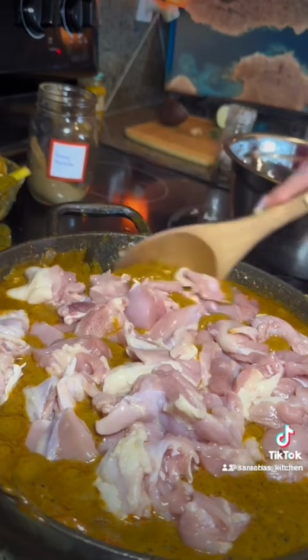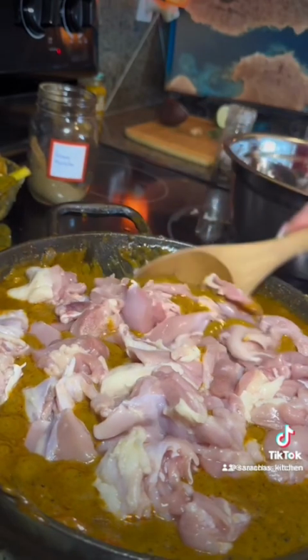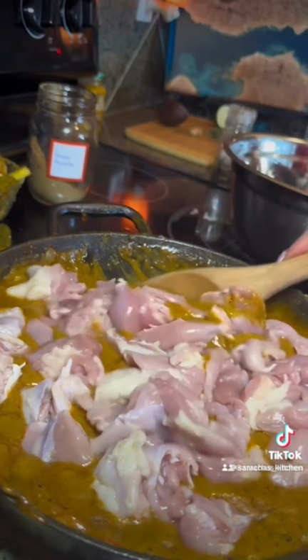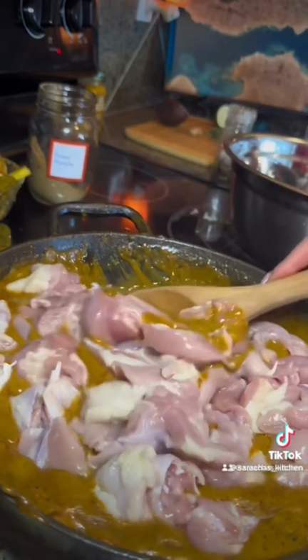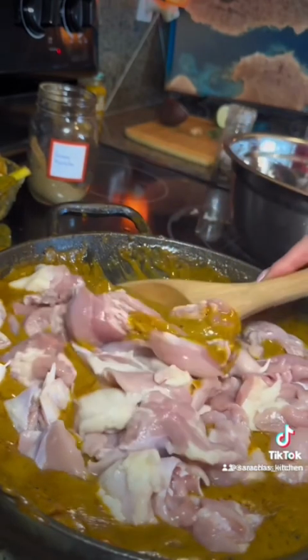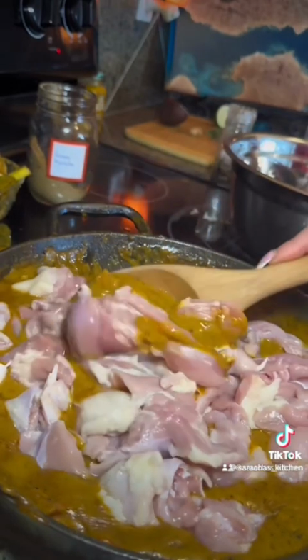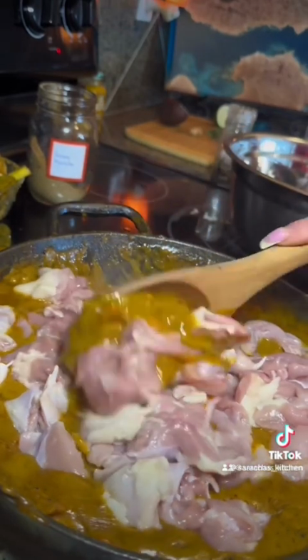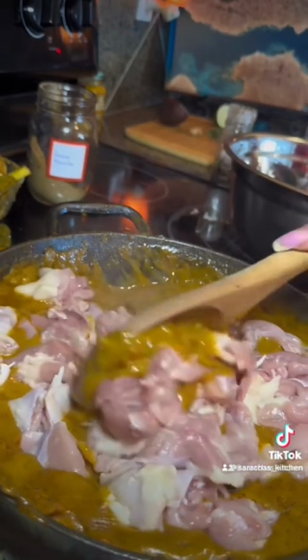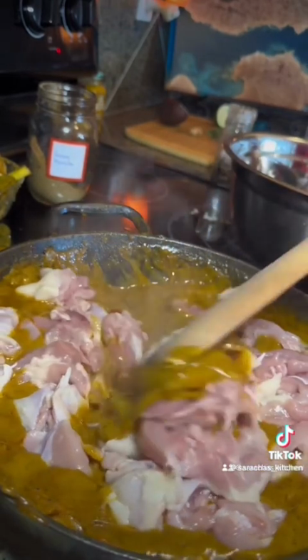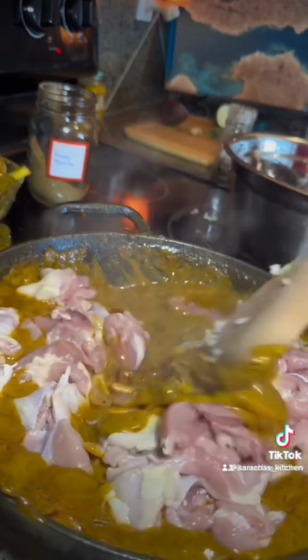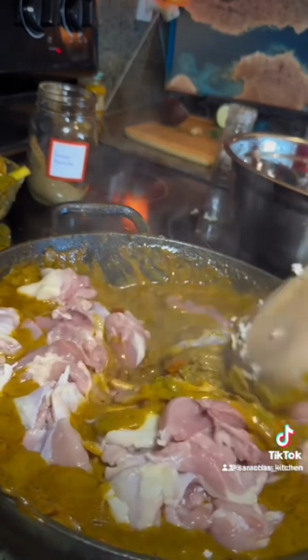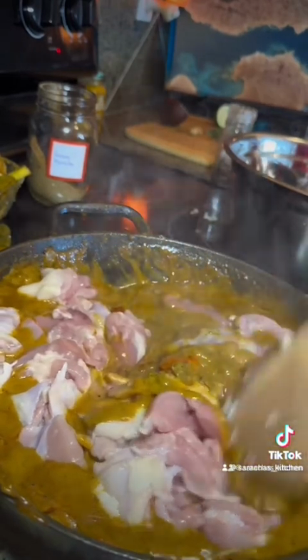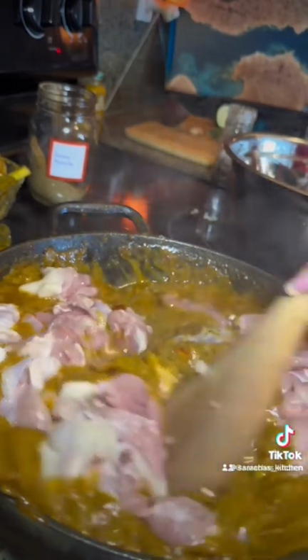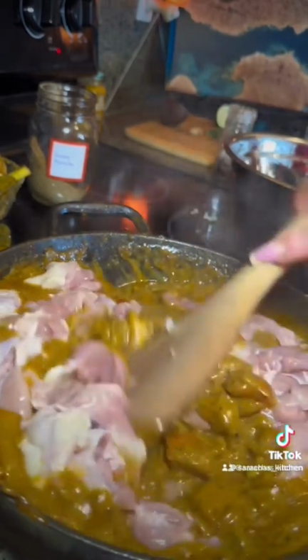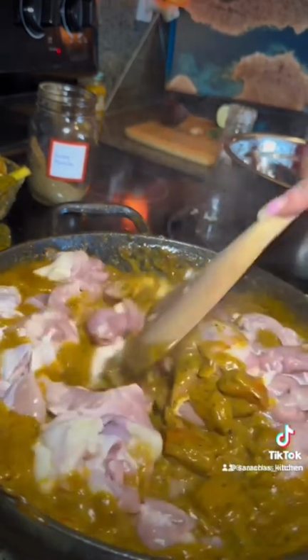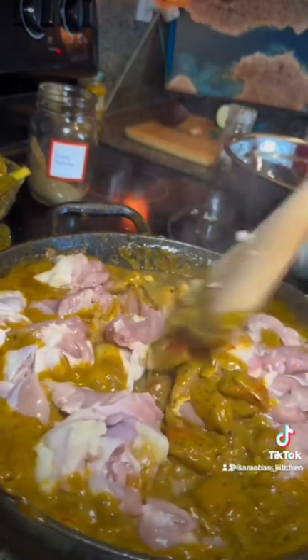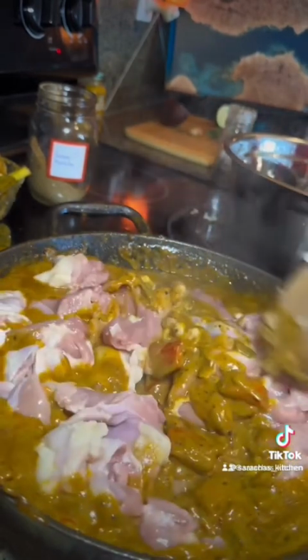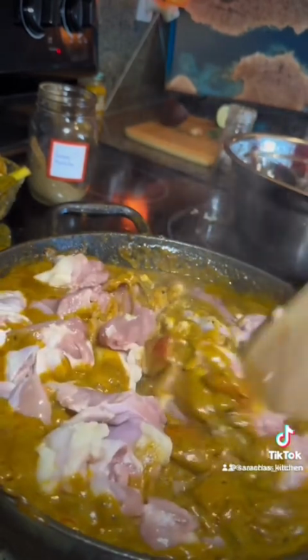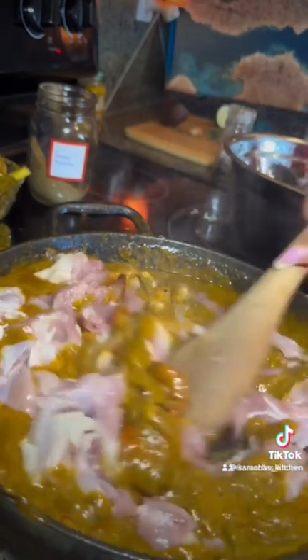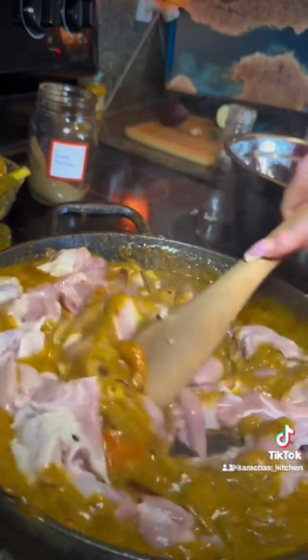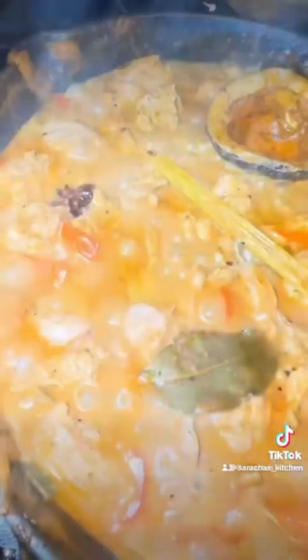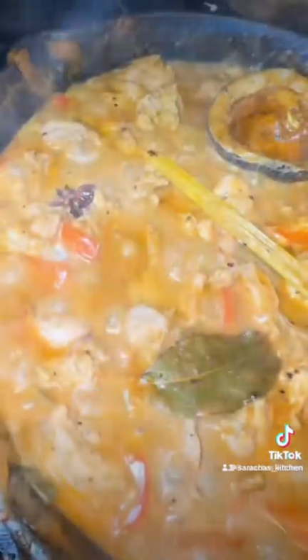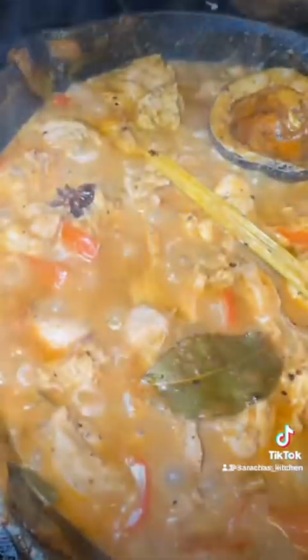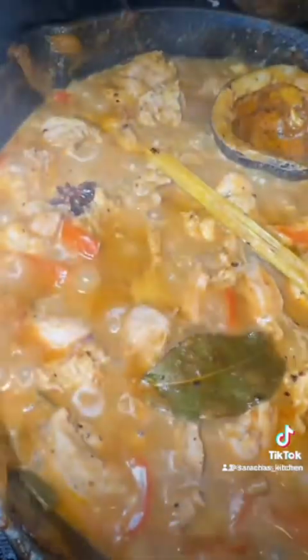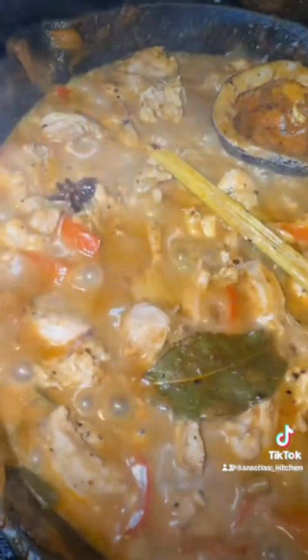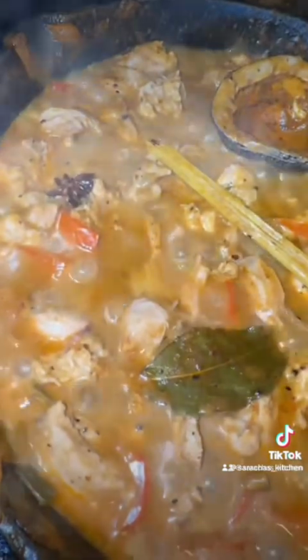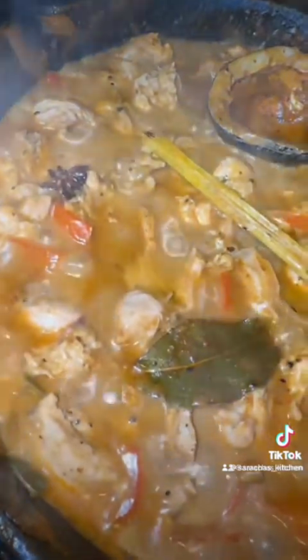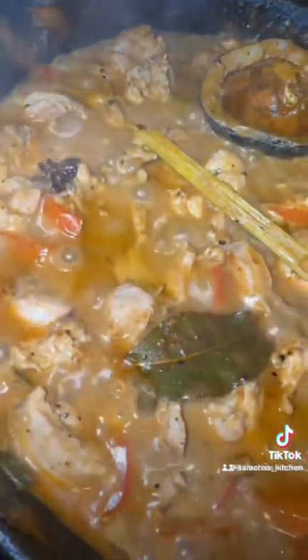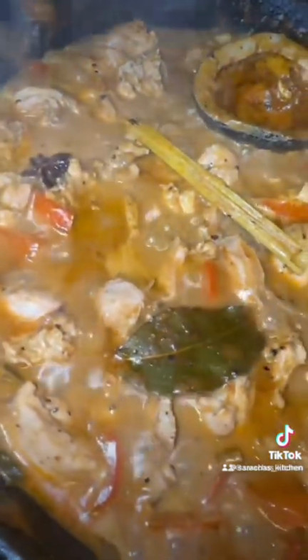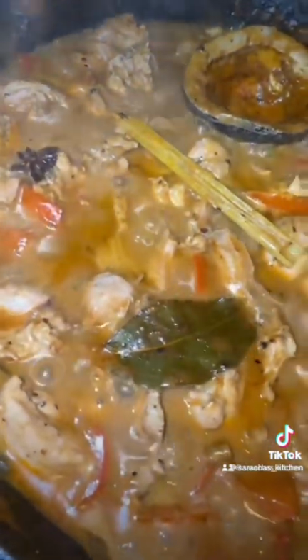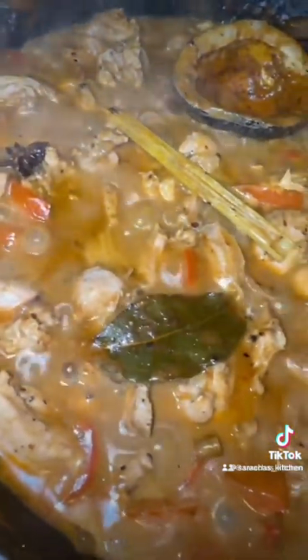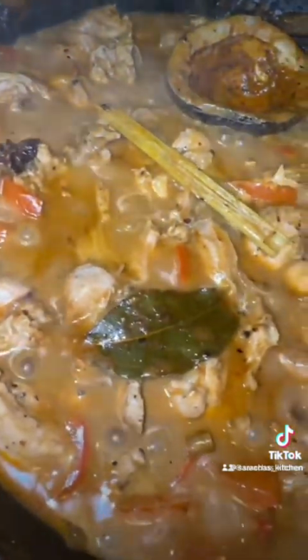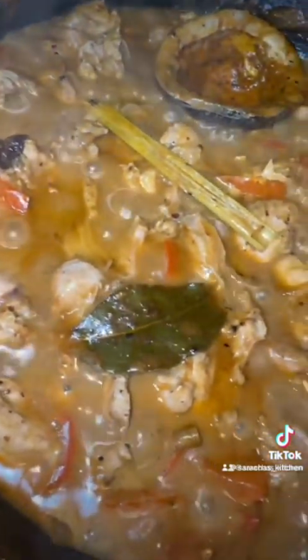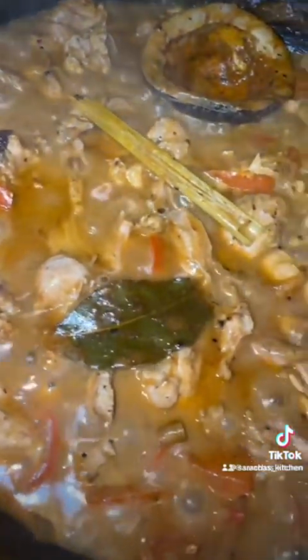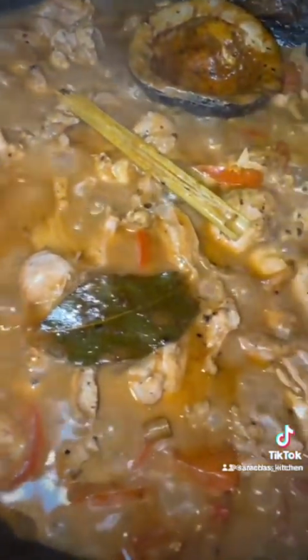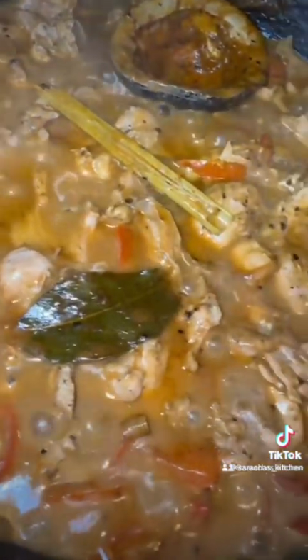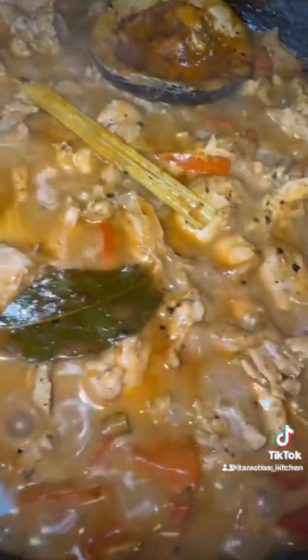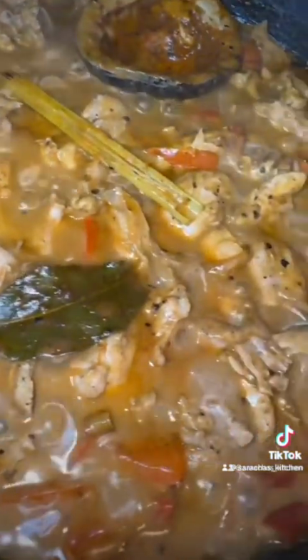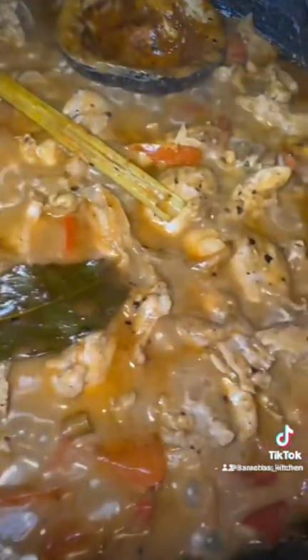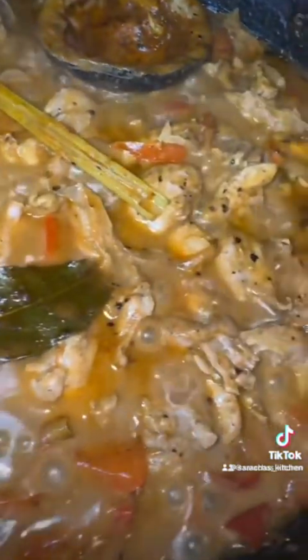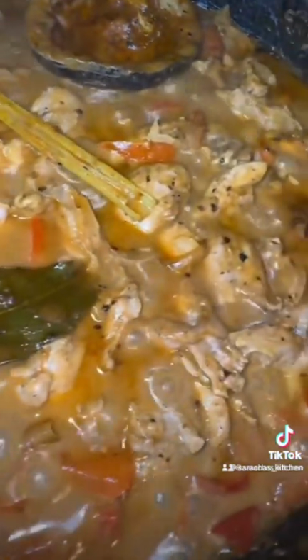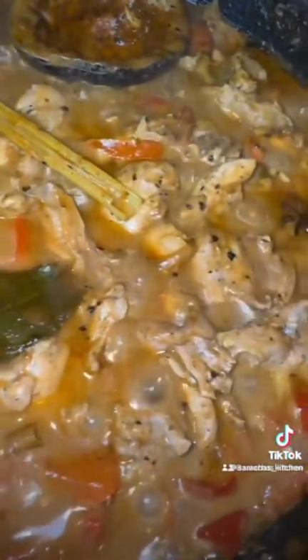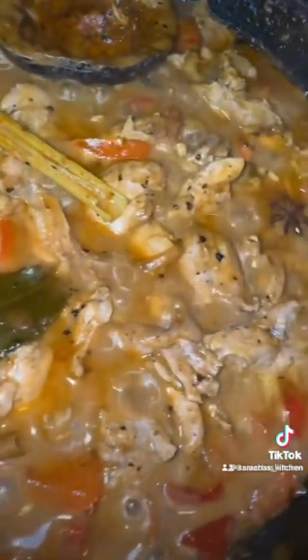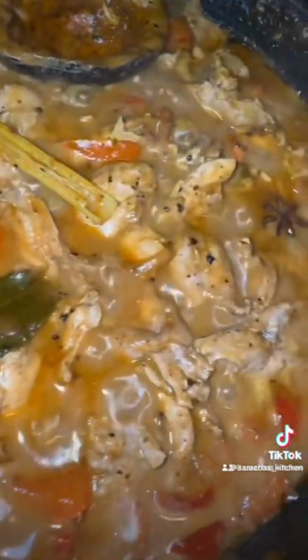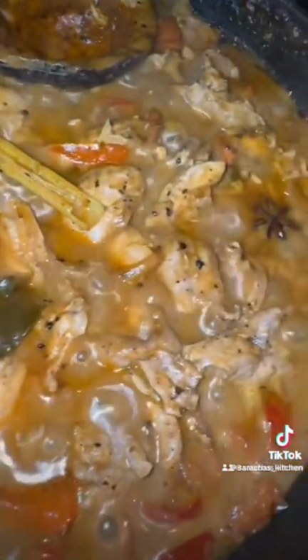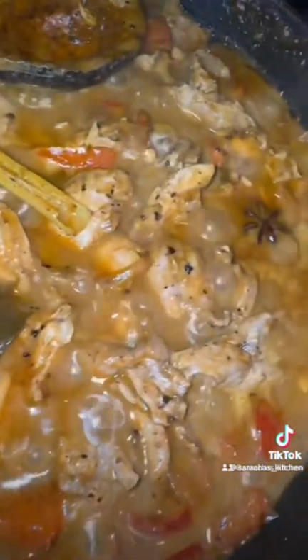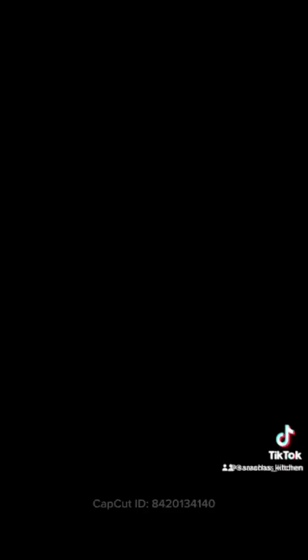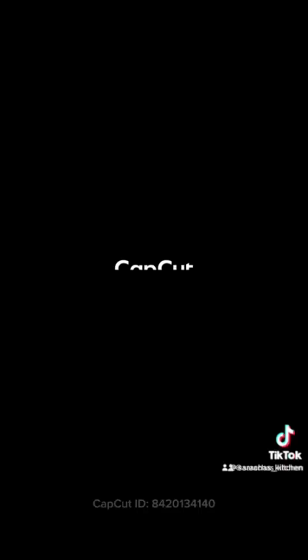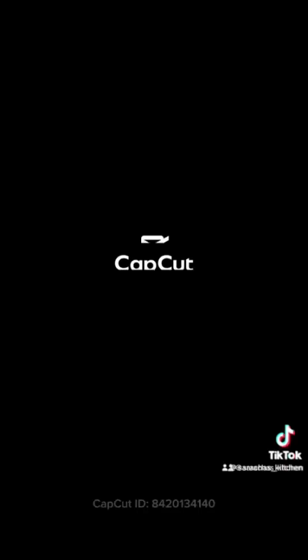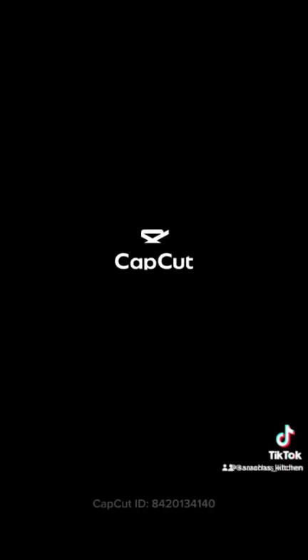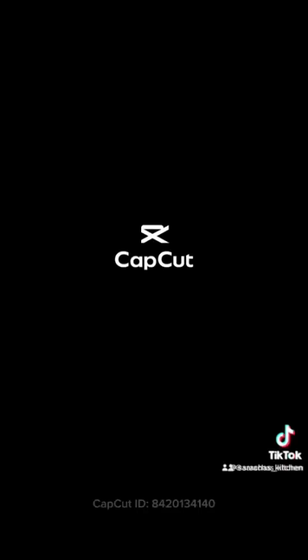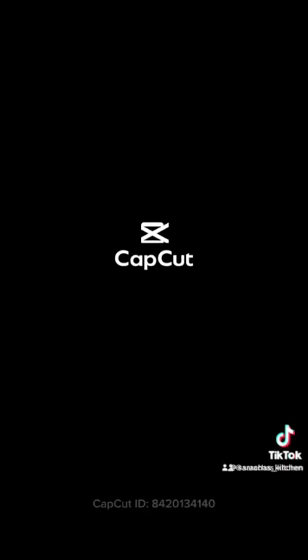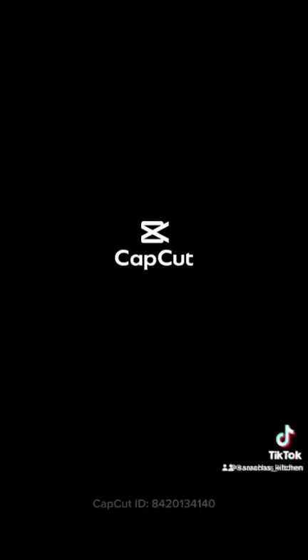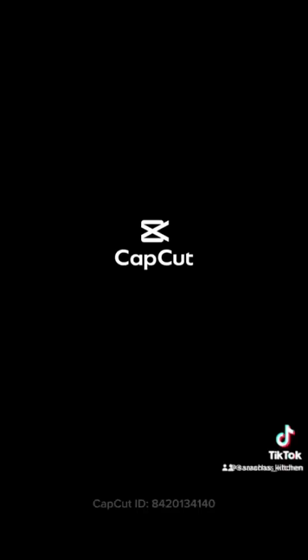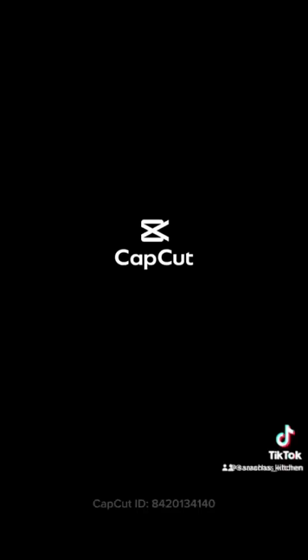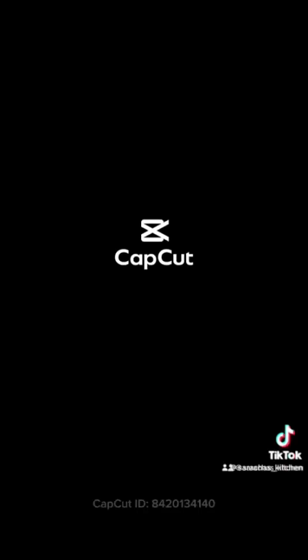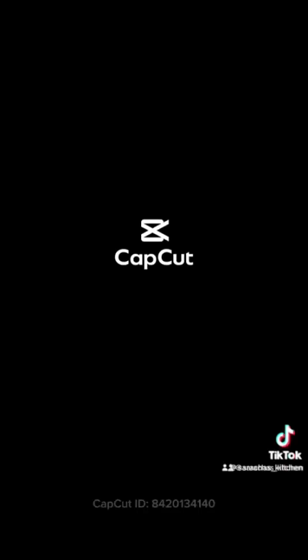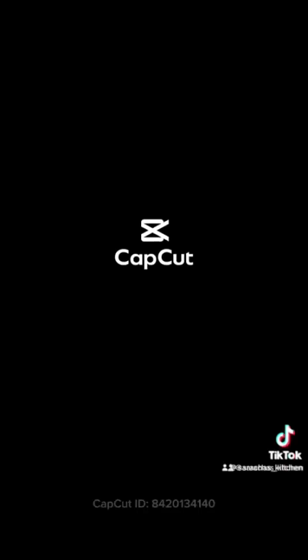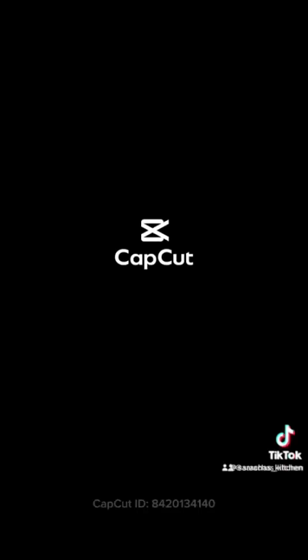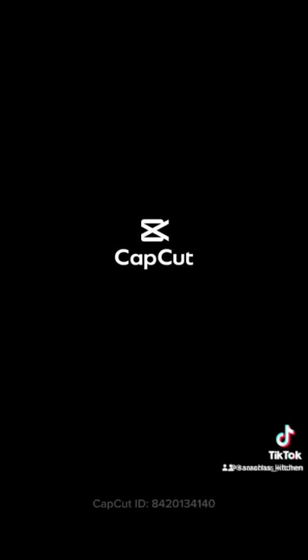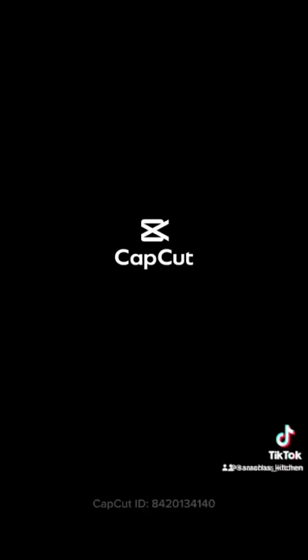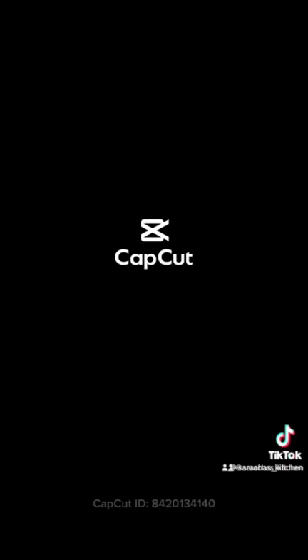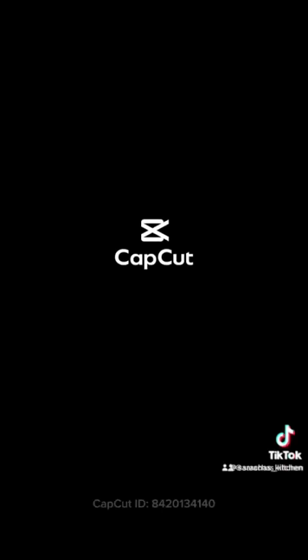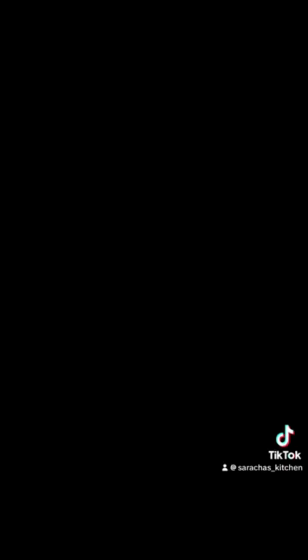Then I'm adding in my chicken and some more coconut milk, letting that simmer for about 30 minutes. That's it.